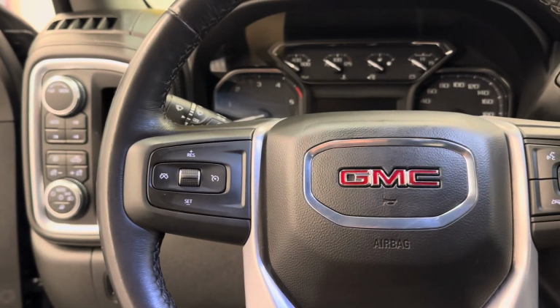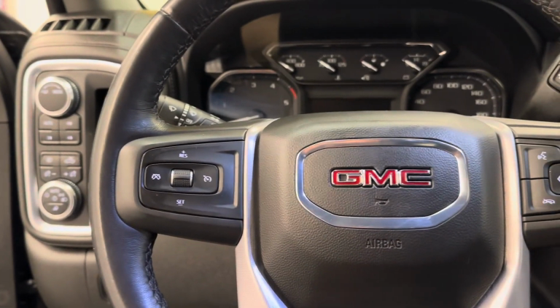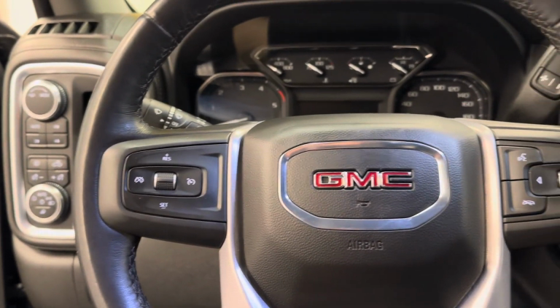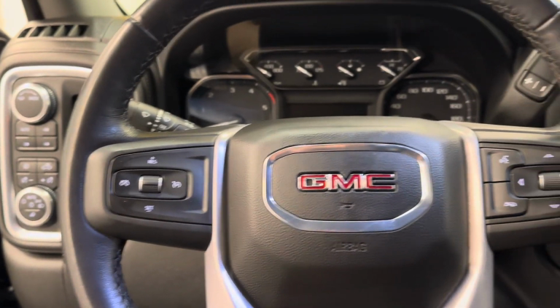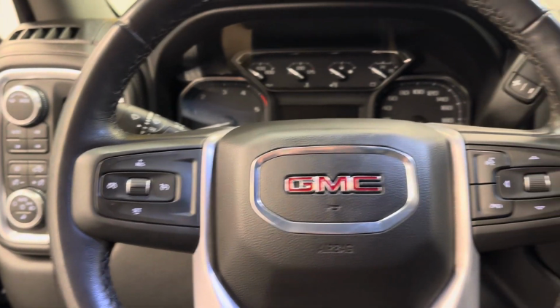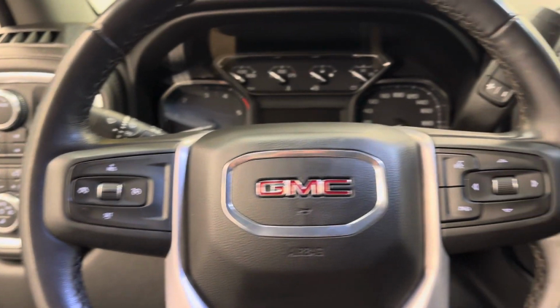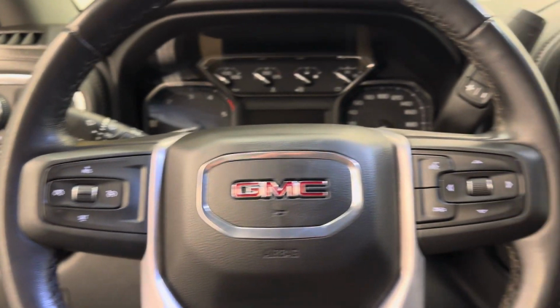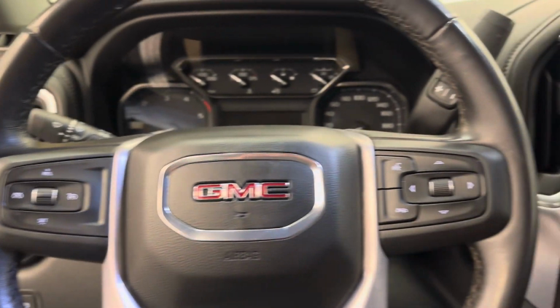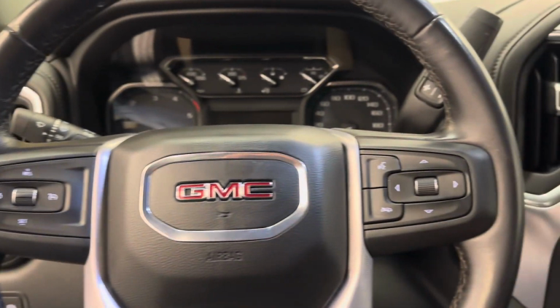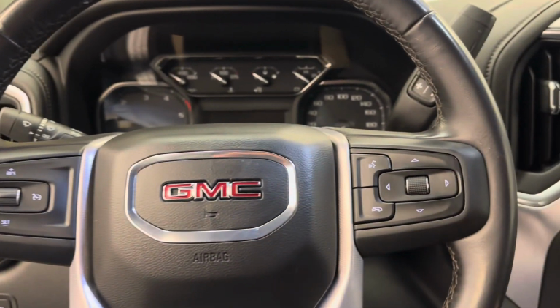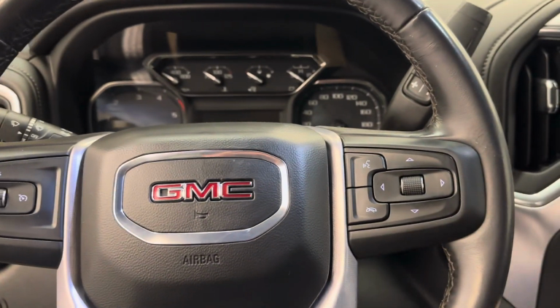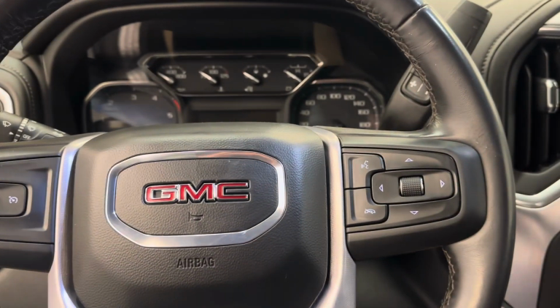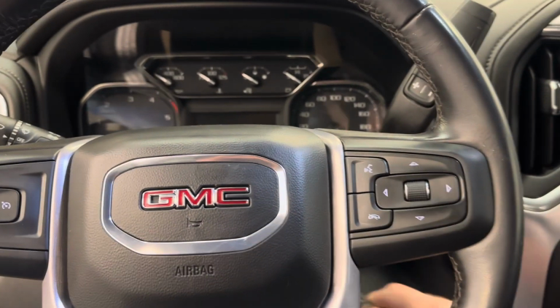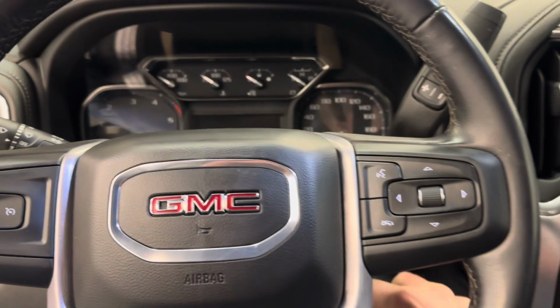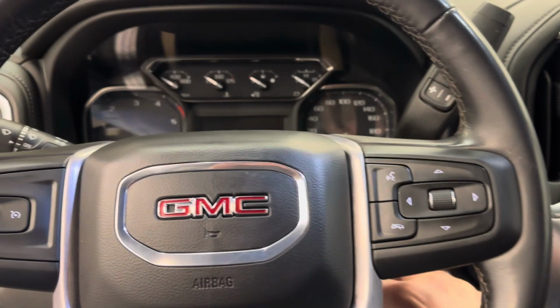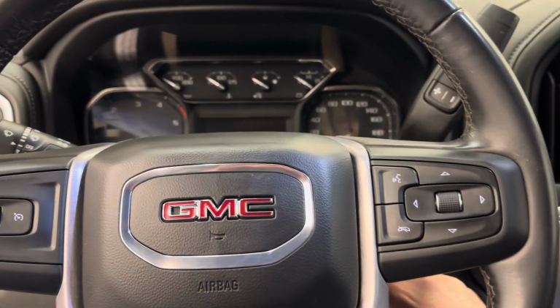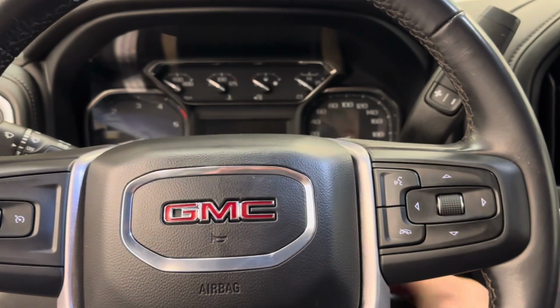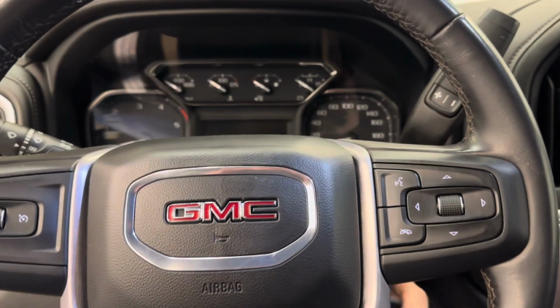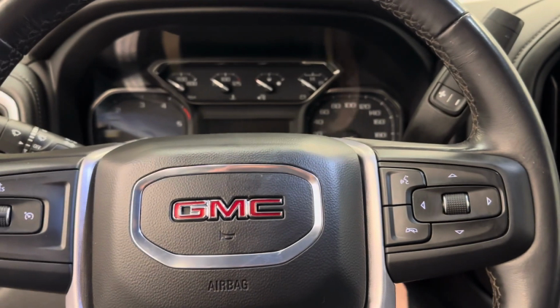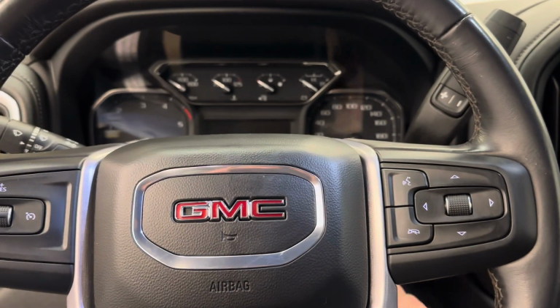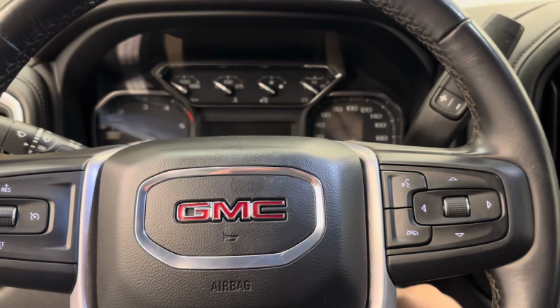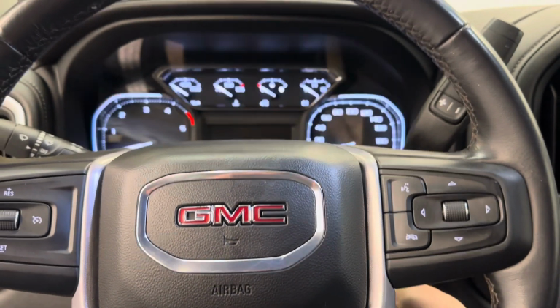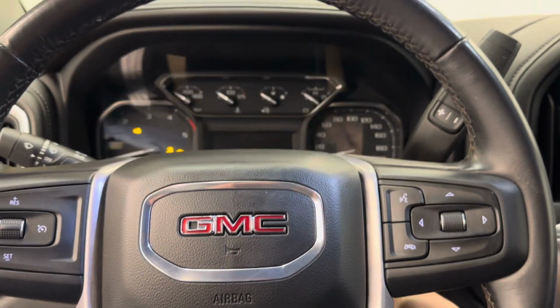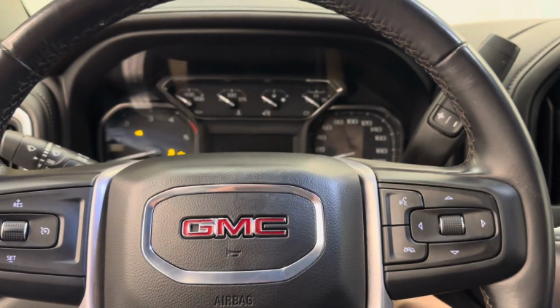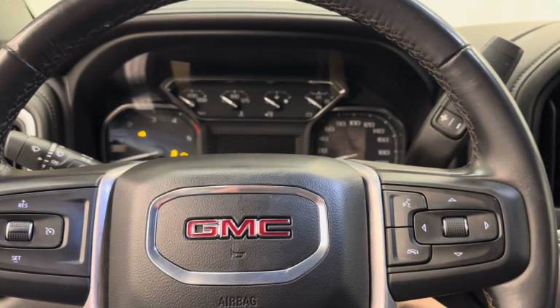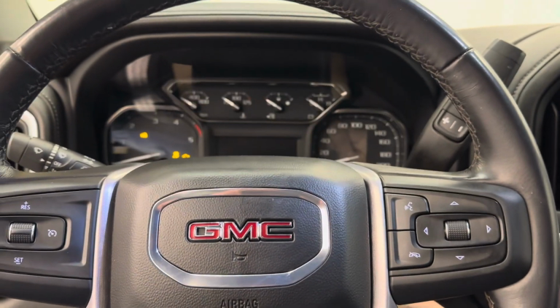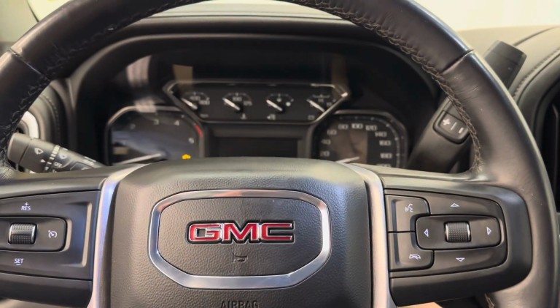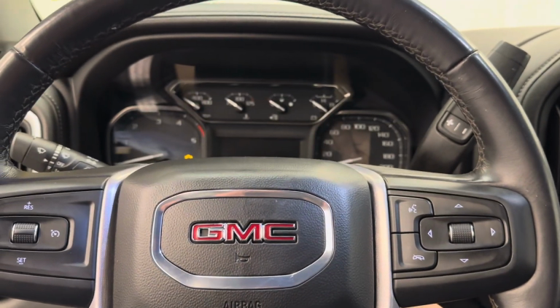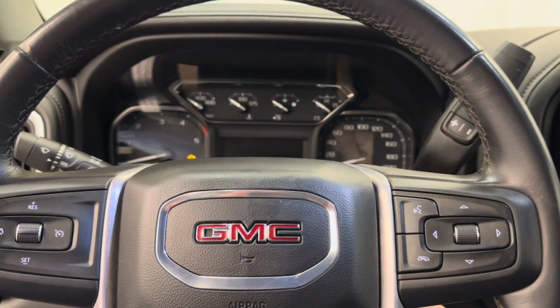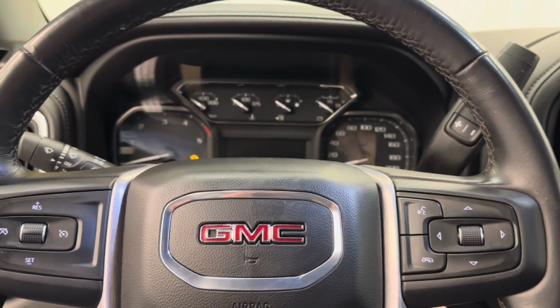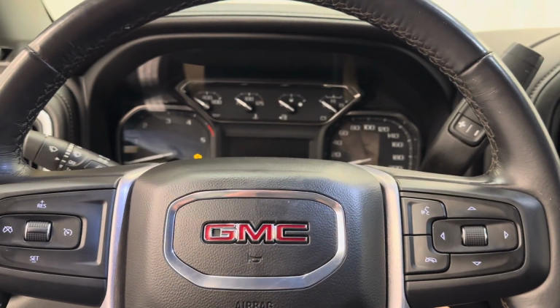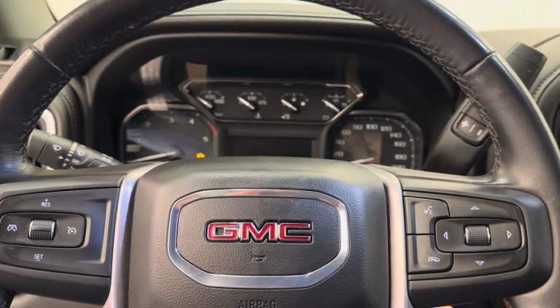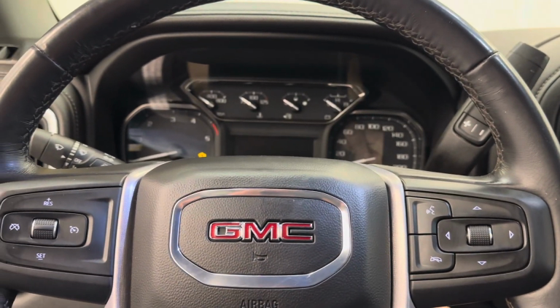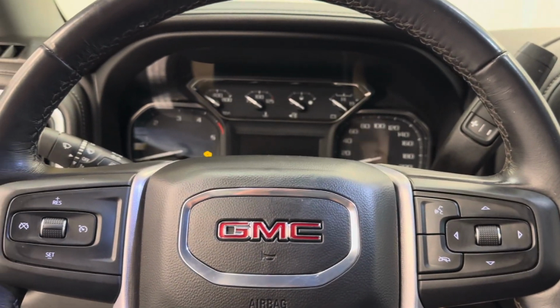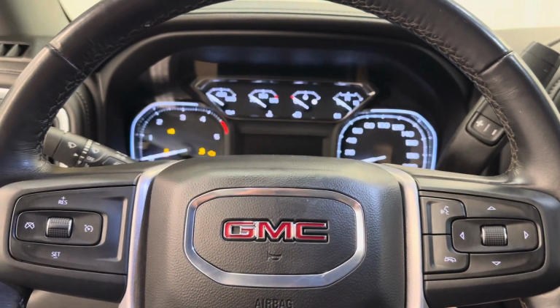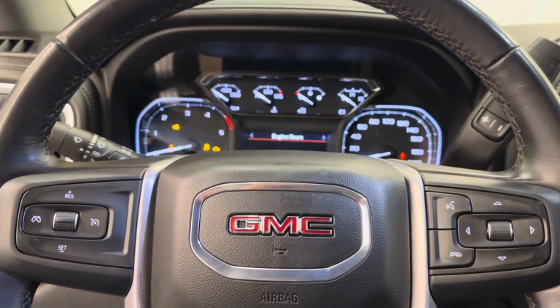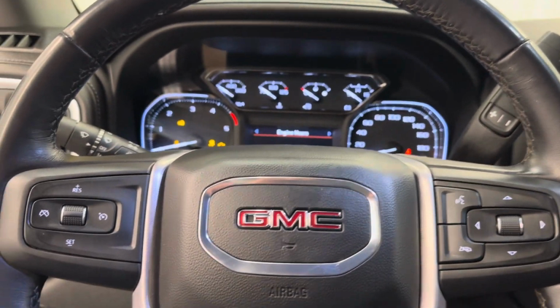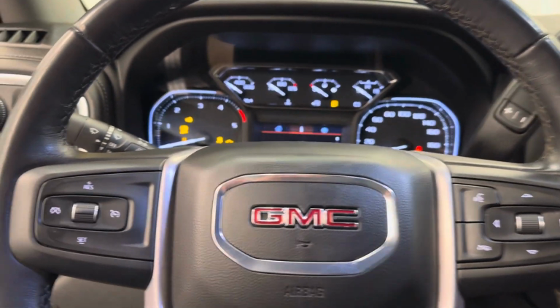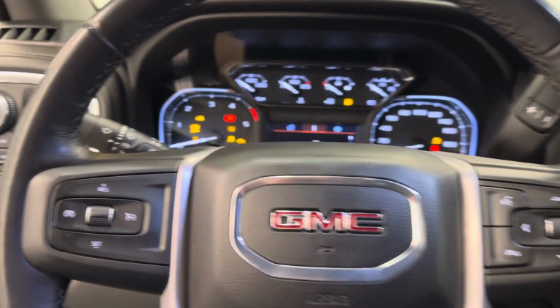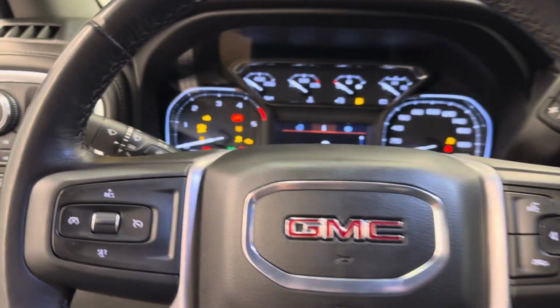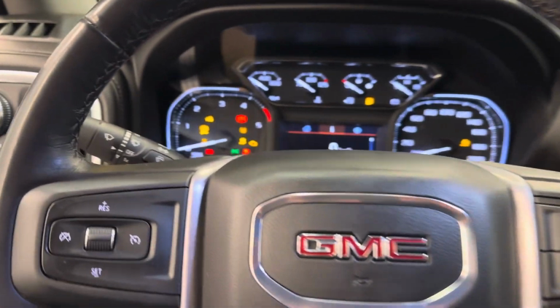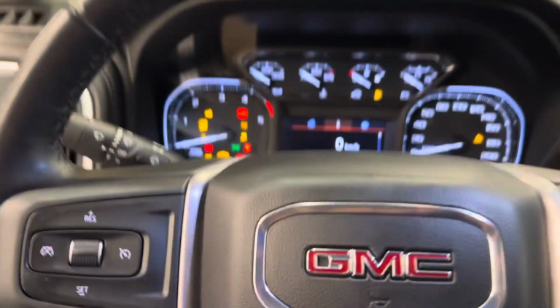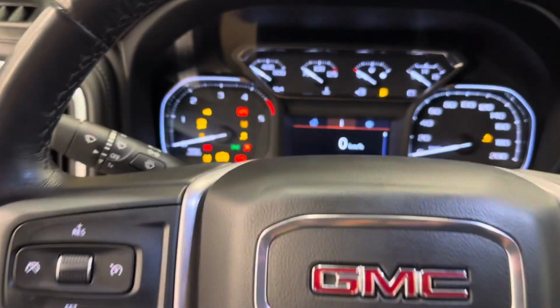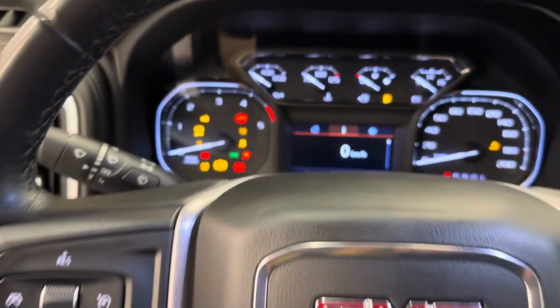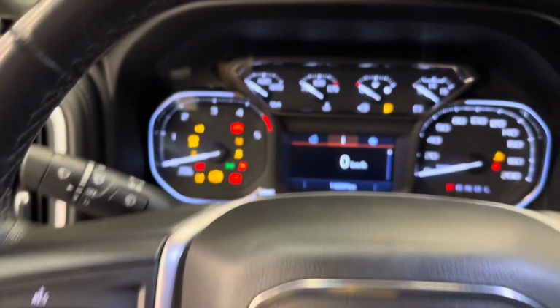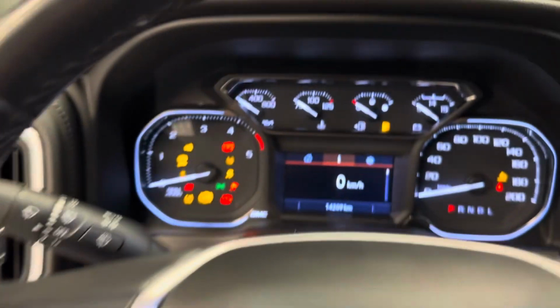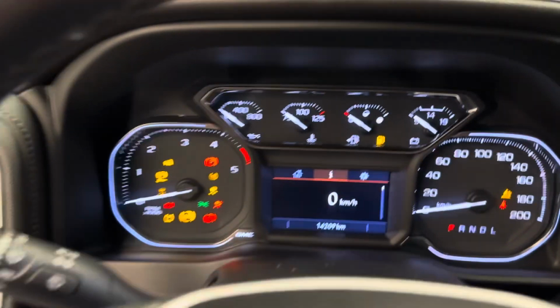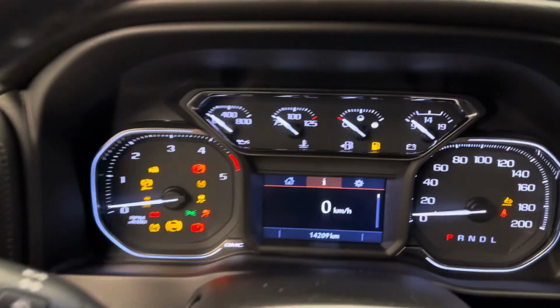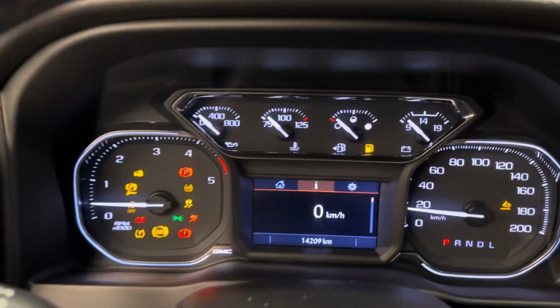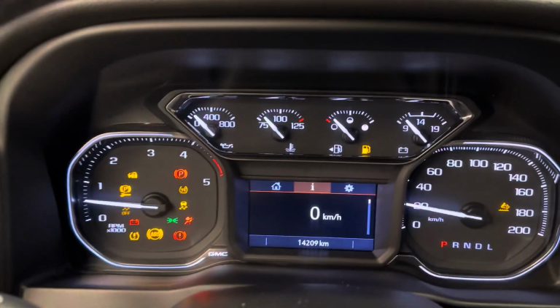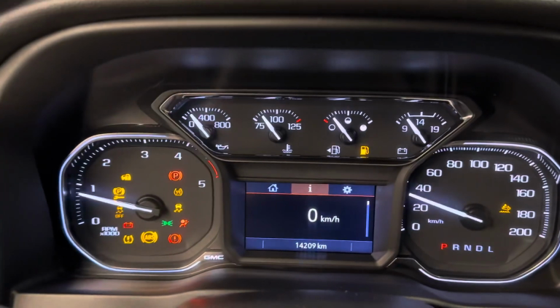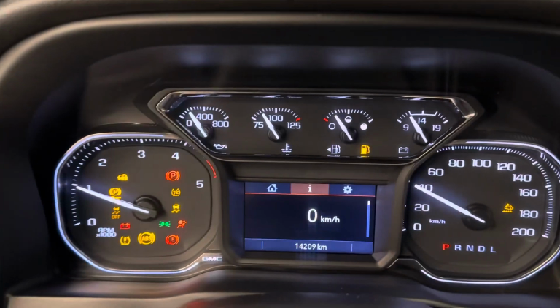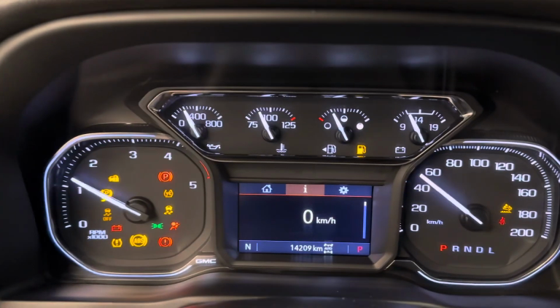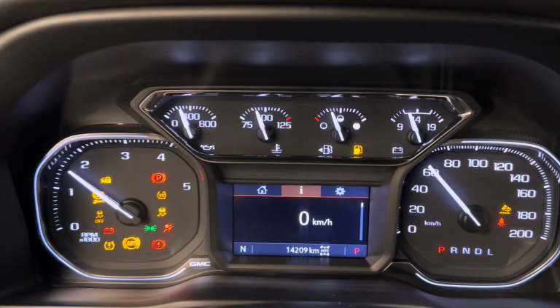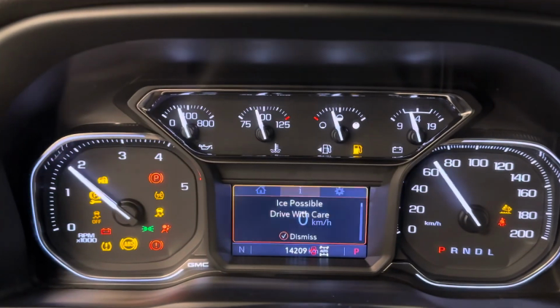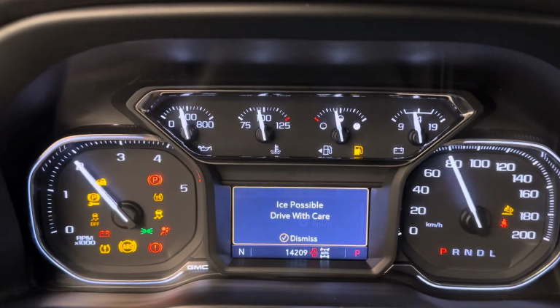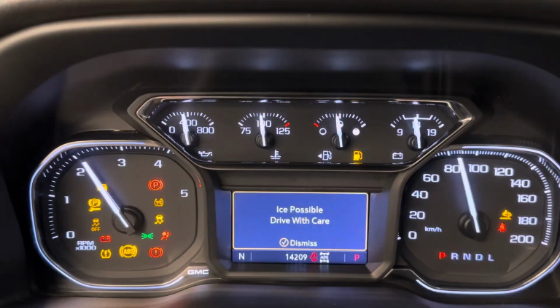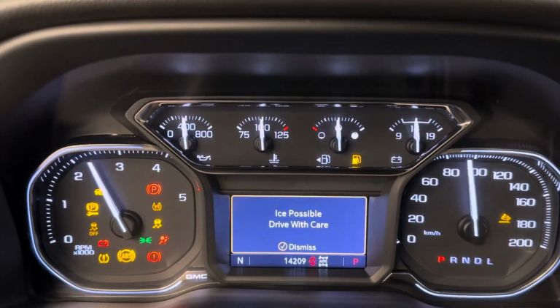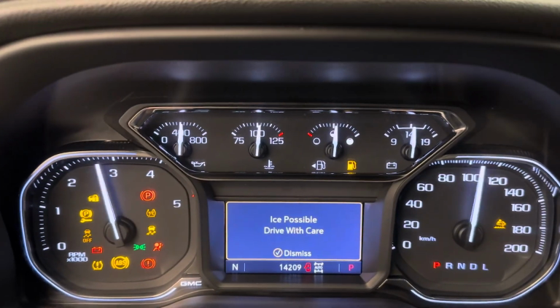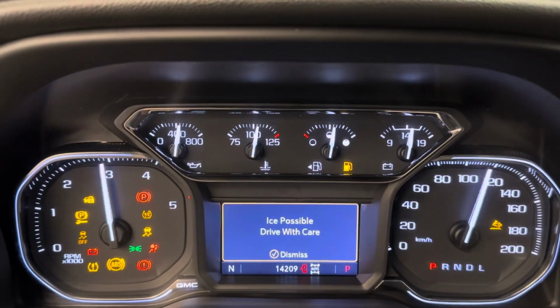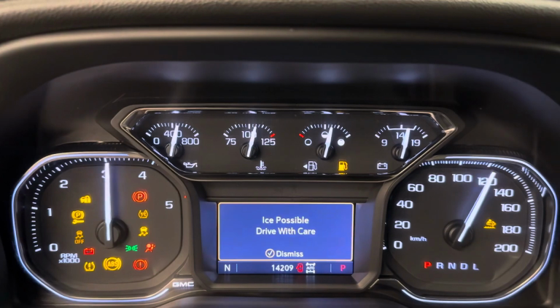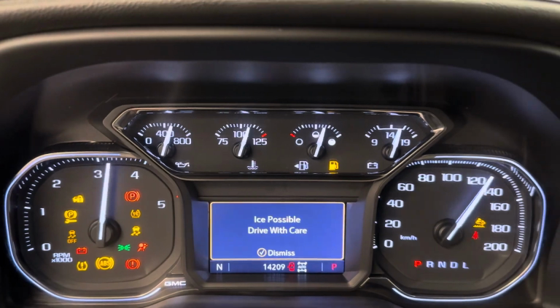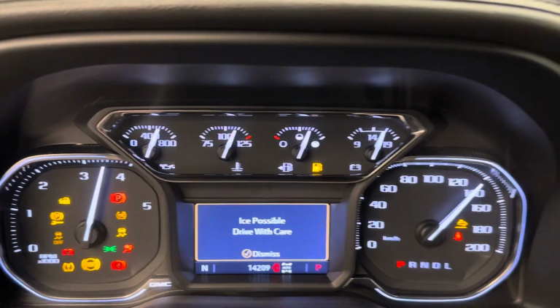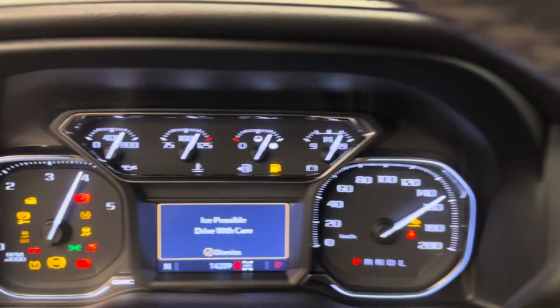Let's start it up and show you some other features. Just over 14,000 kilometers on it.